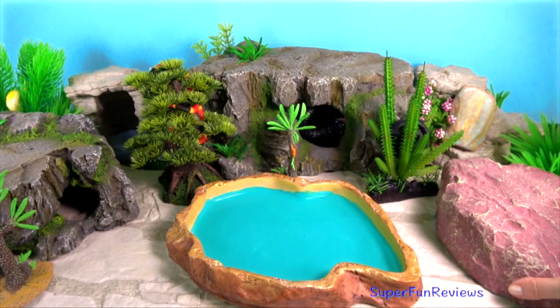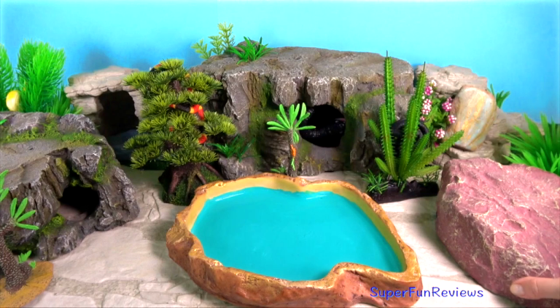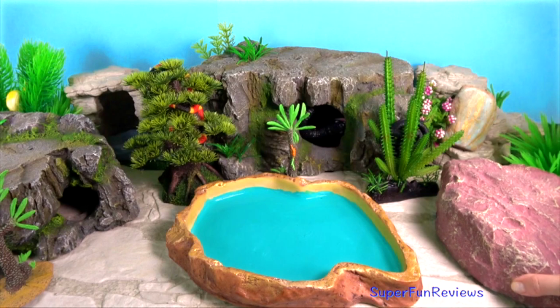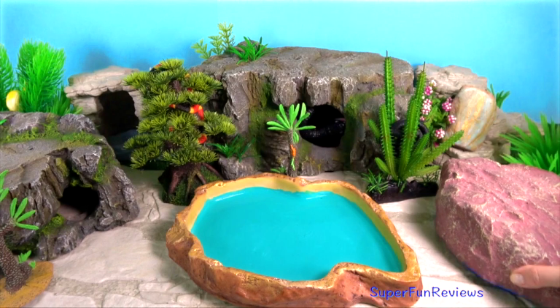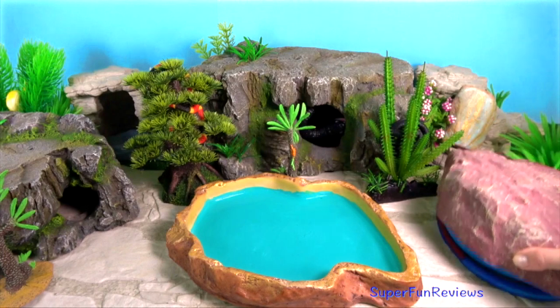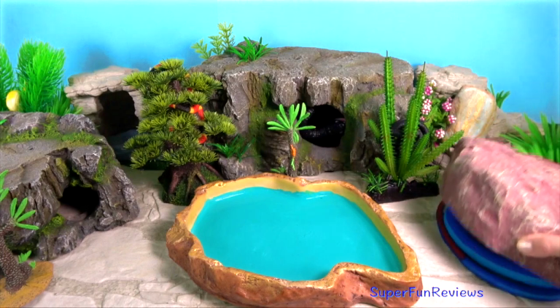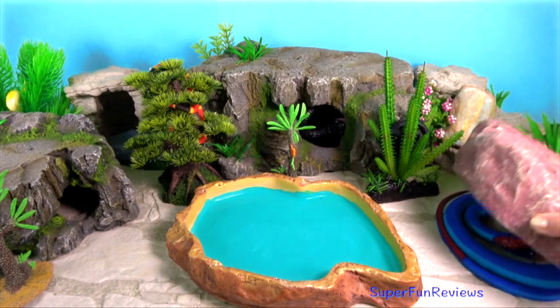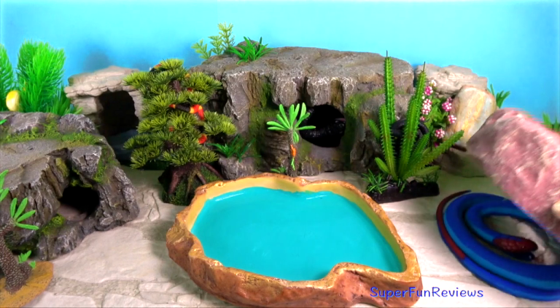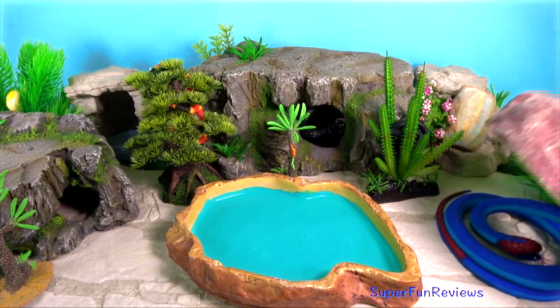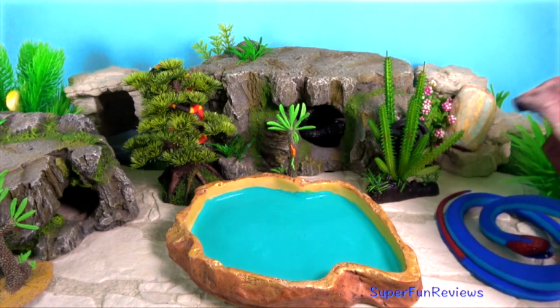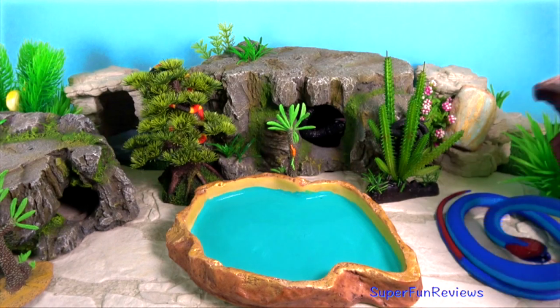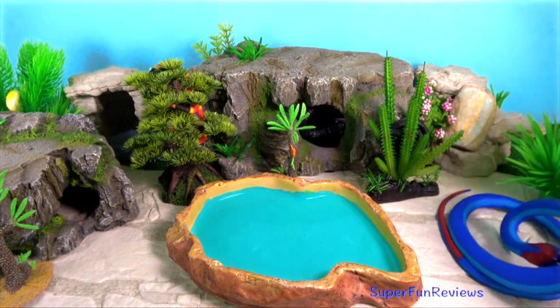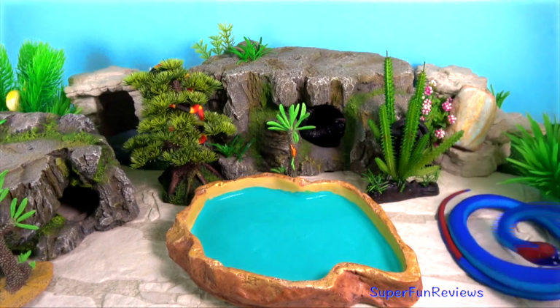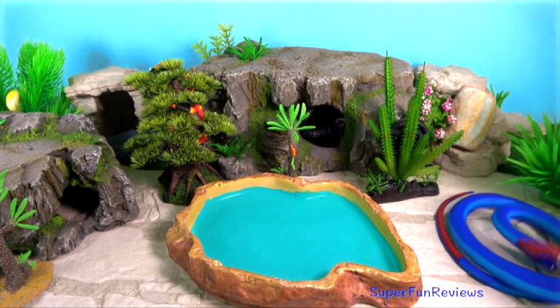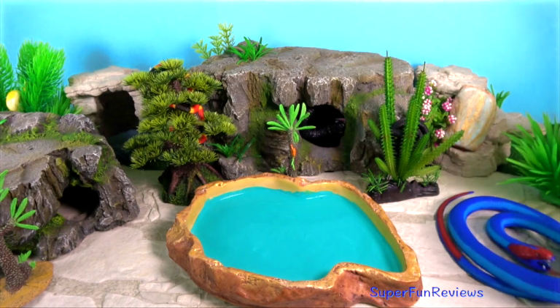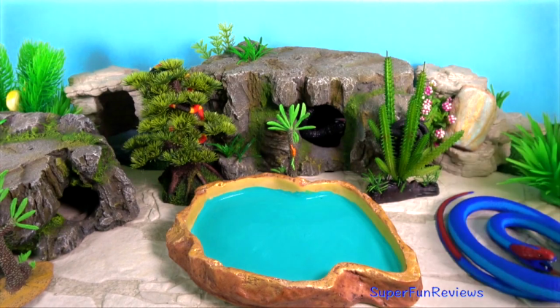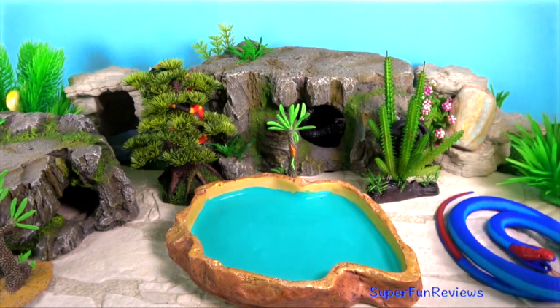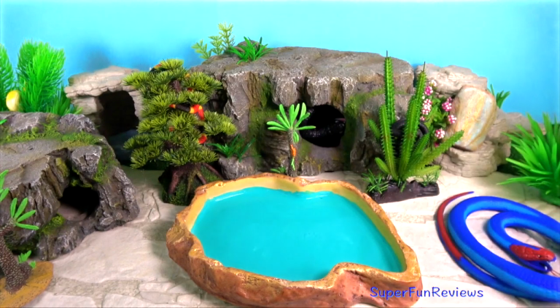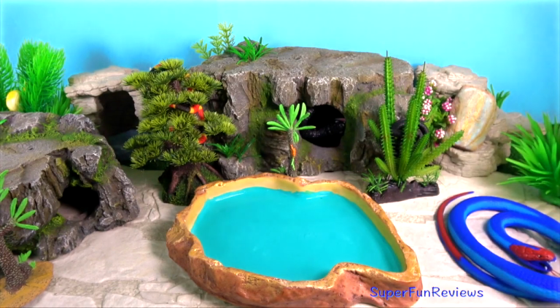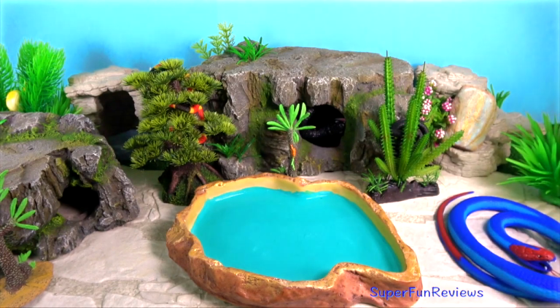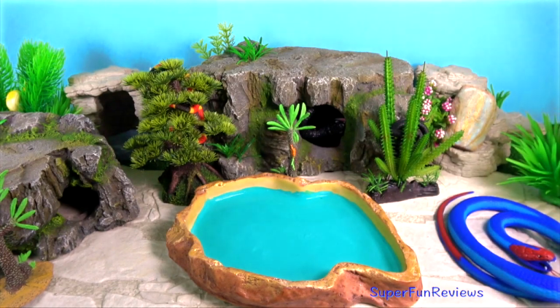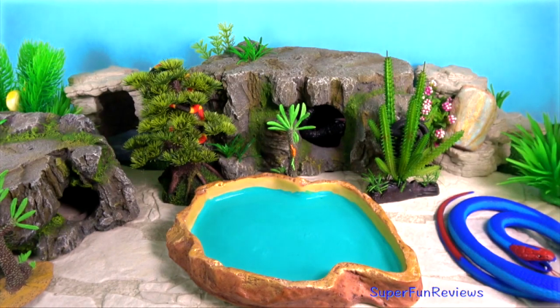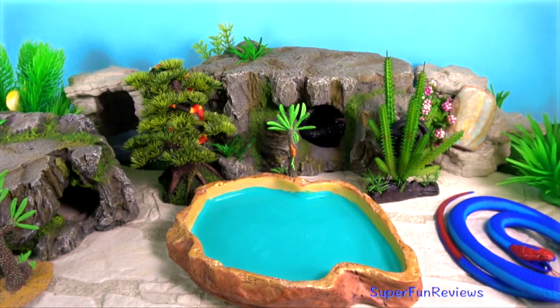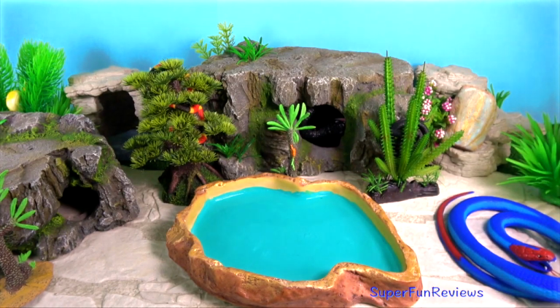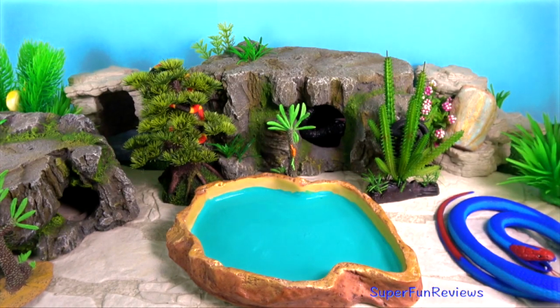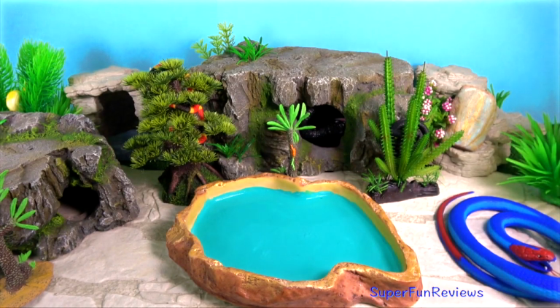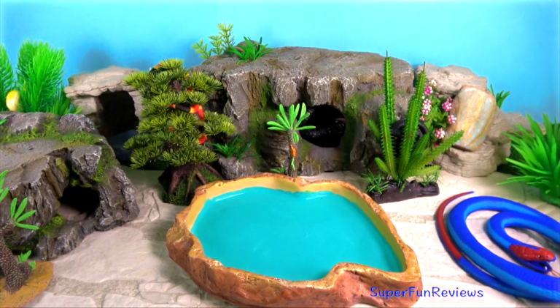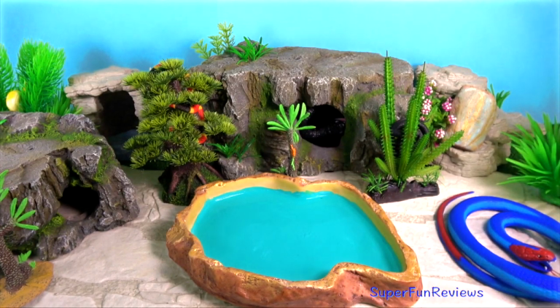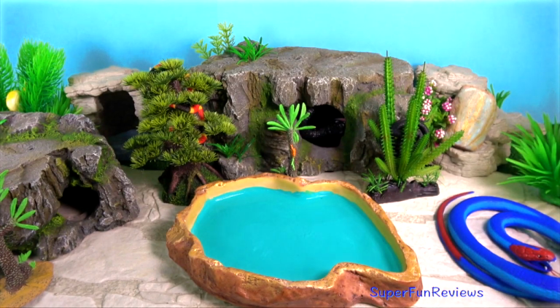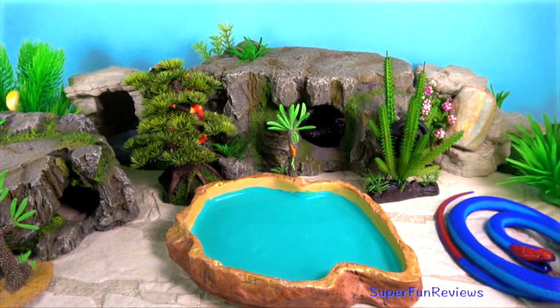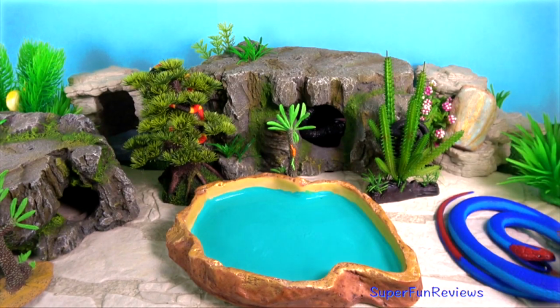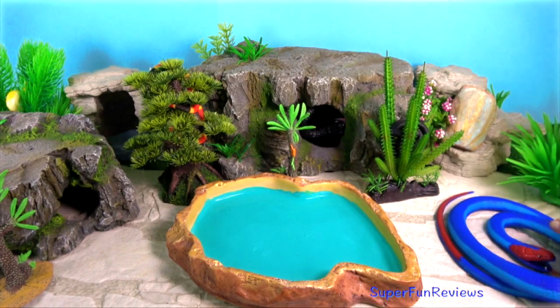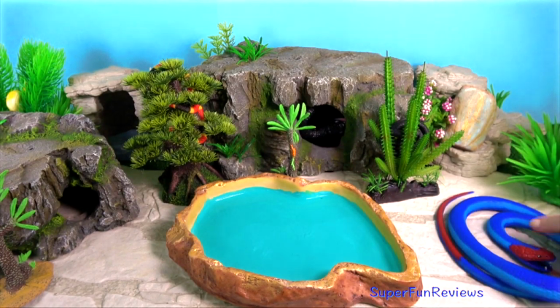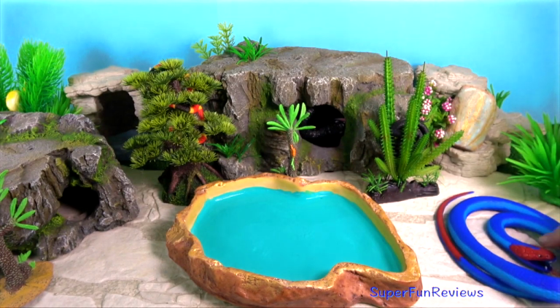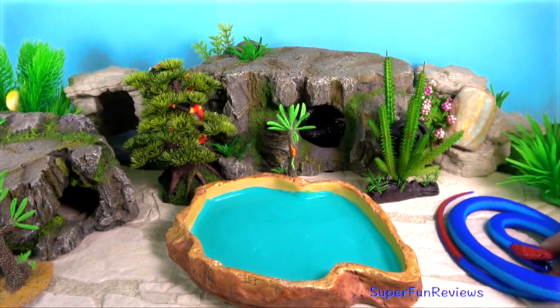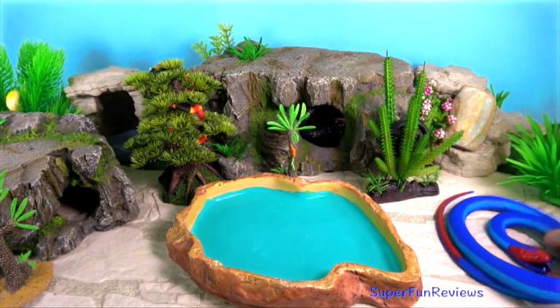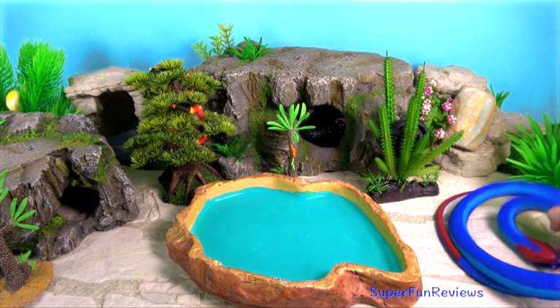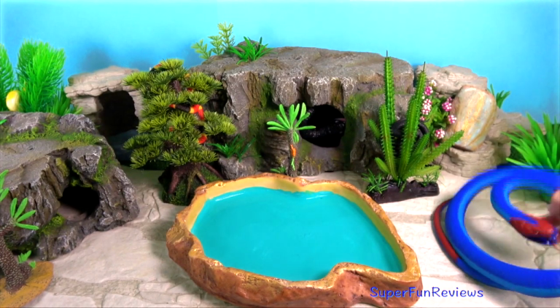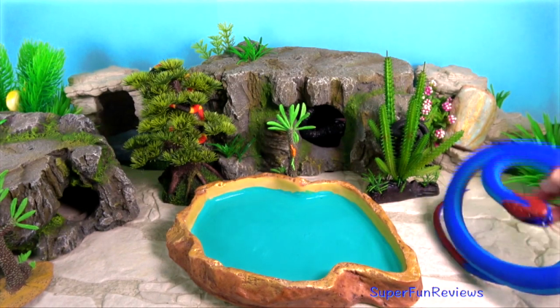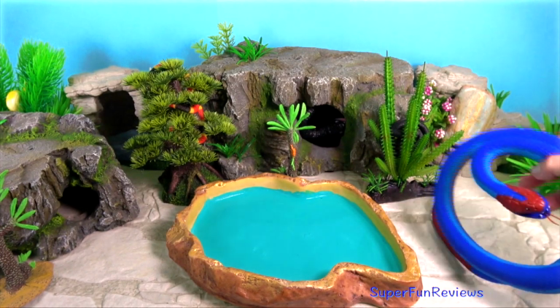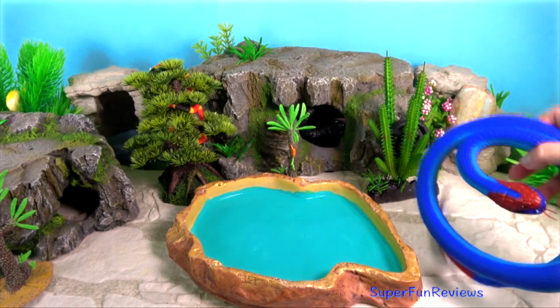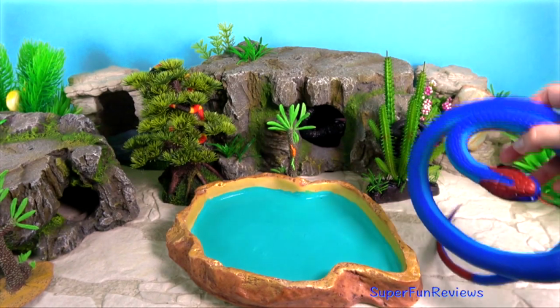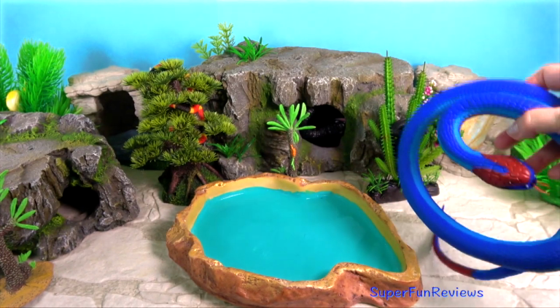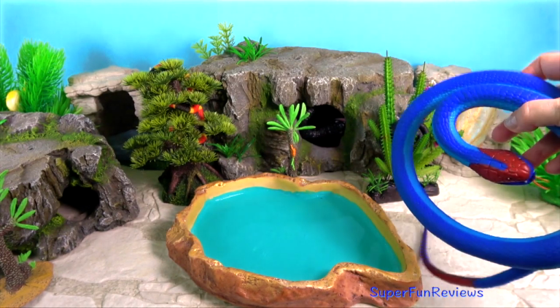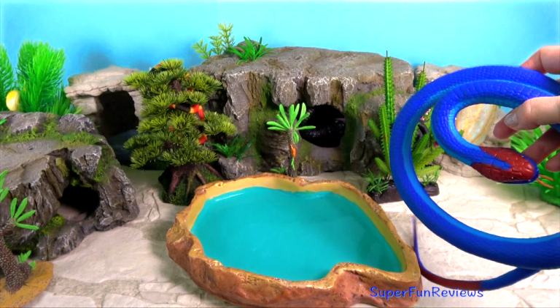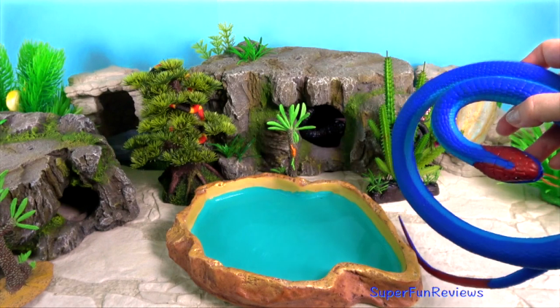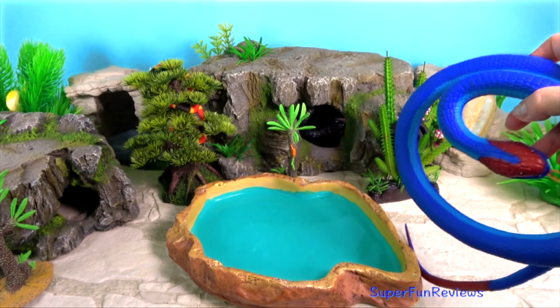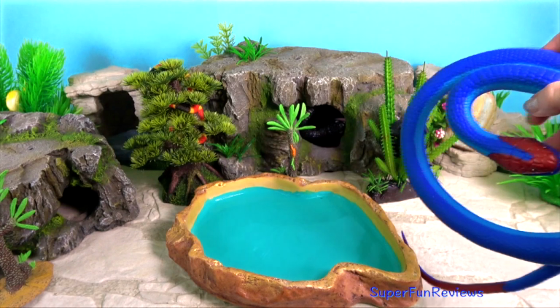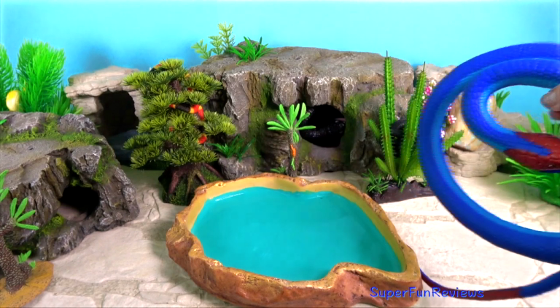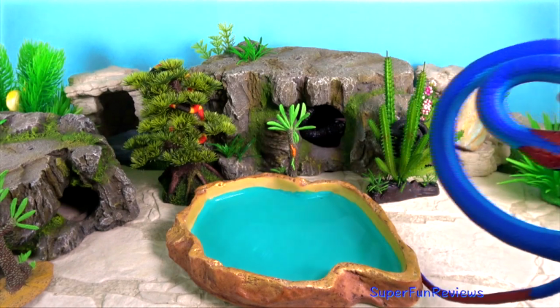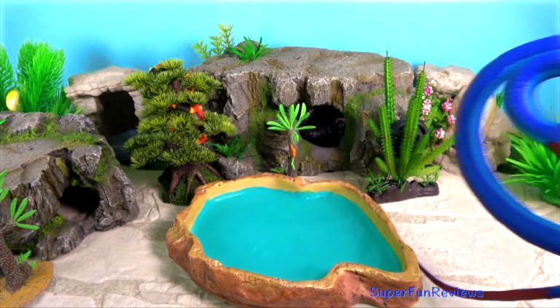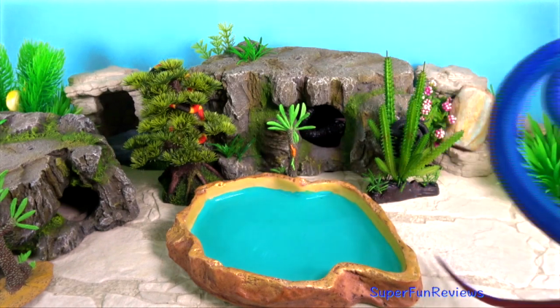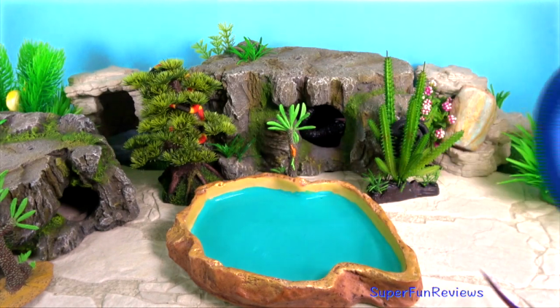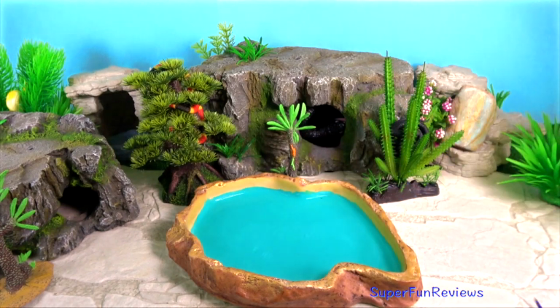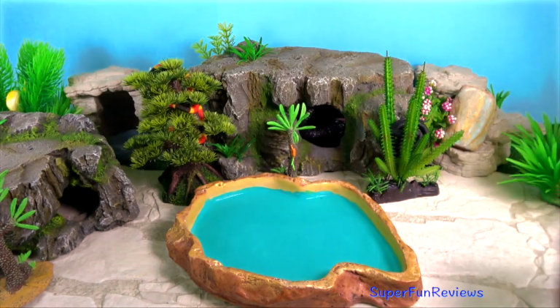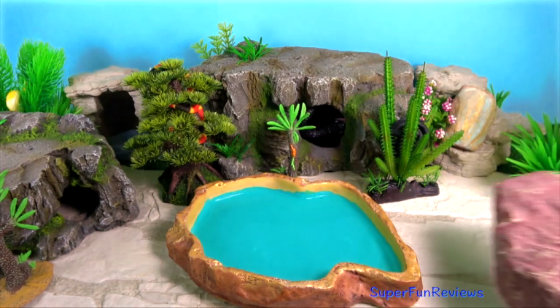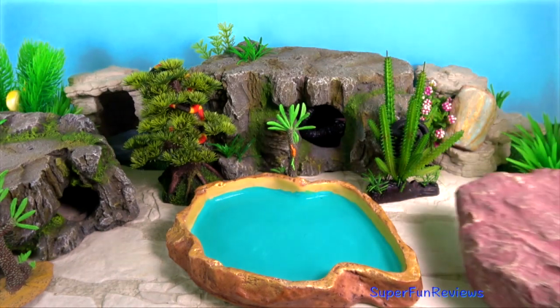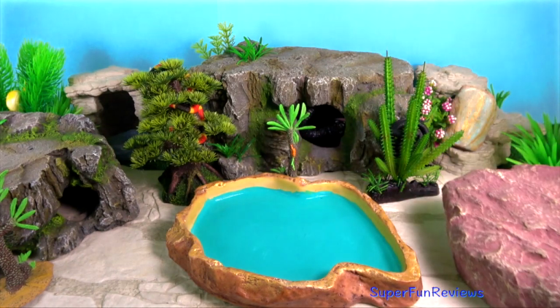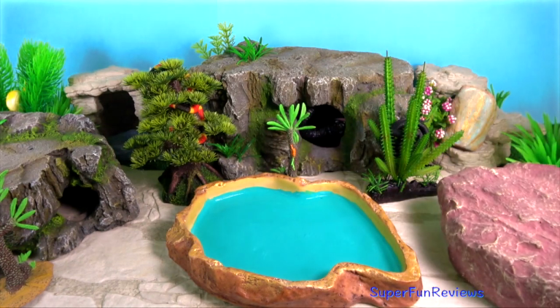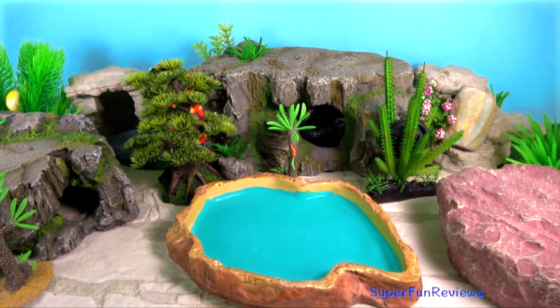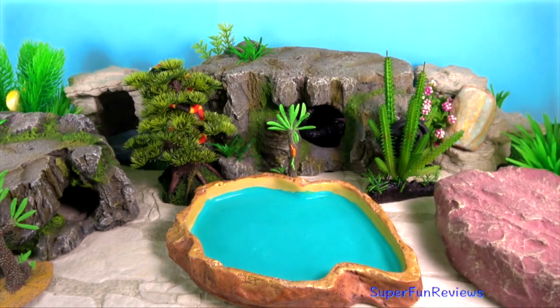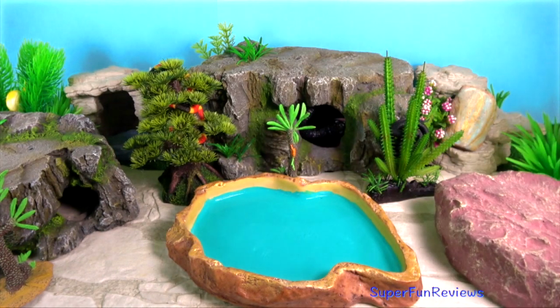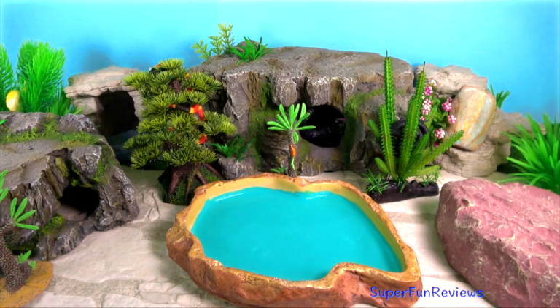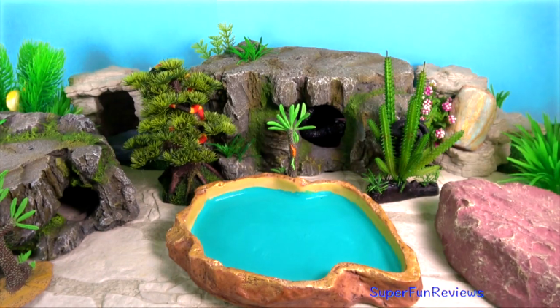Hi, it's Kerri. Come and join me on my snake hunt. Lots of interesting snakes today.